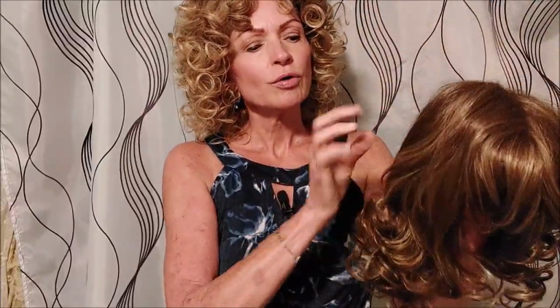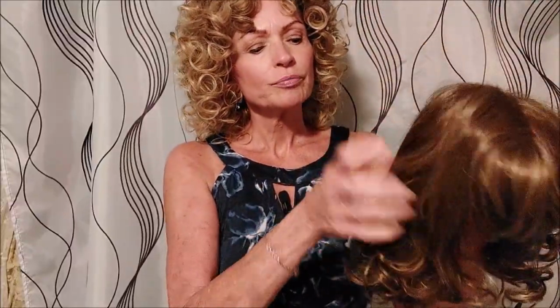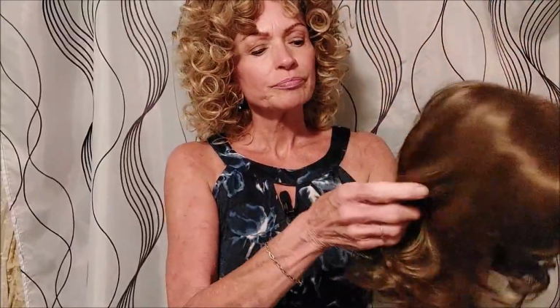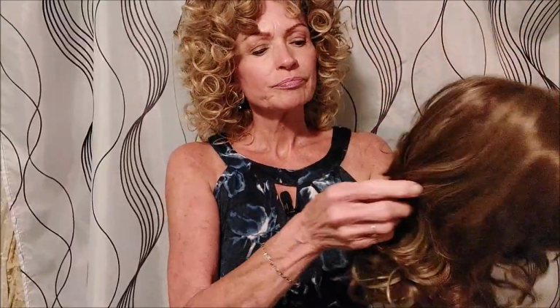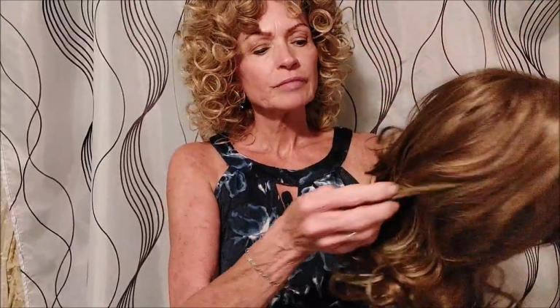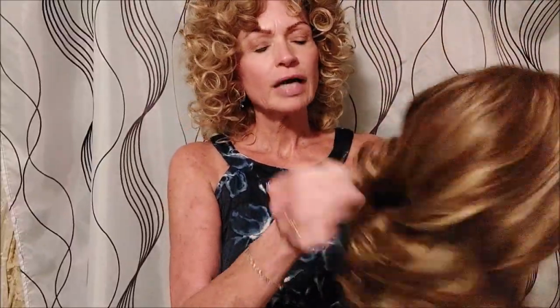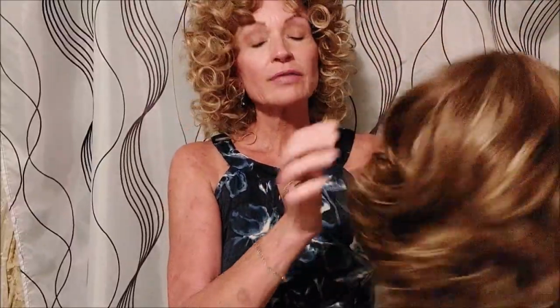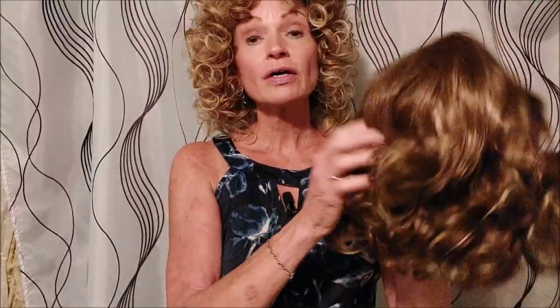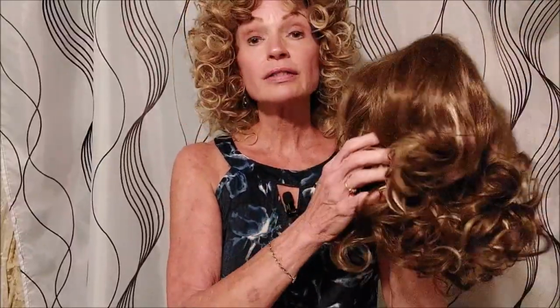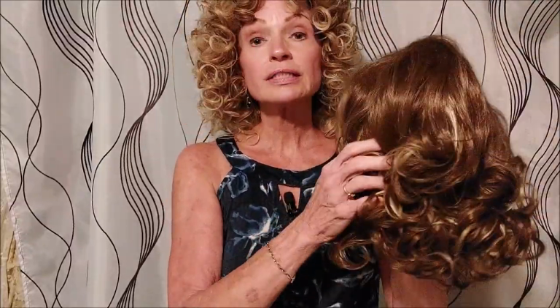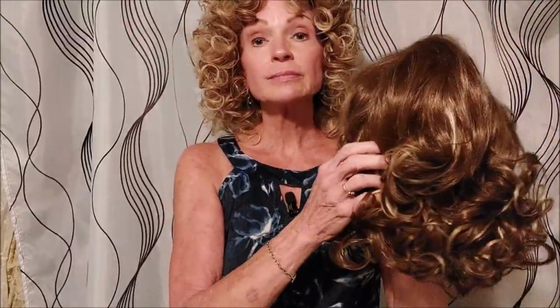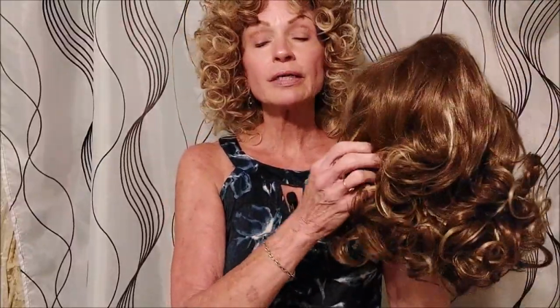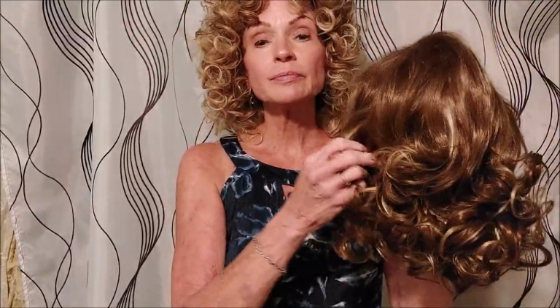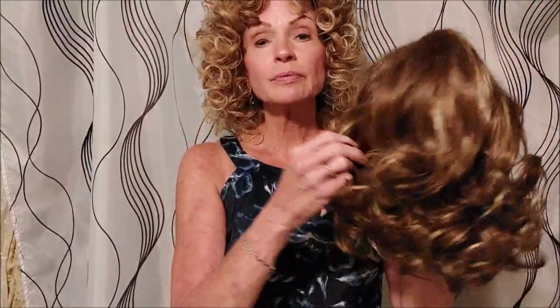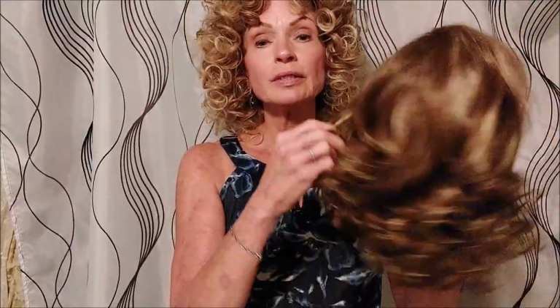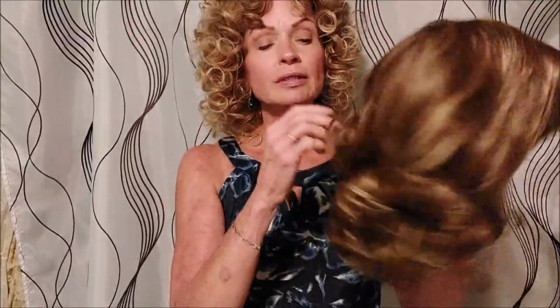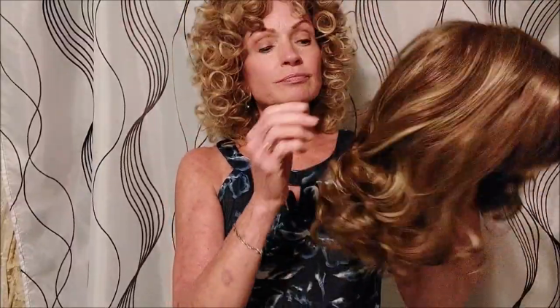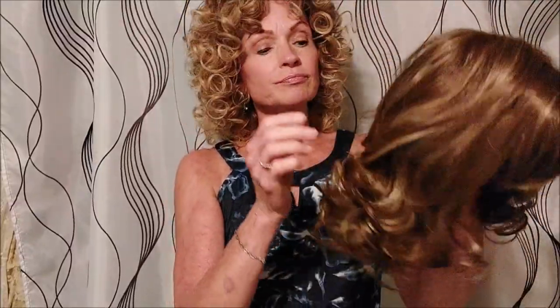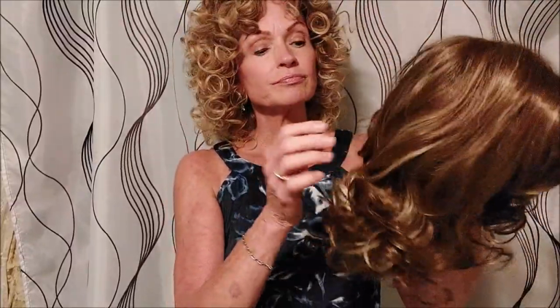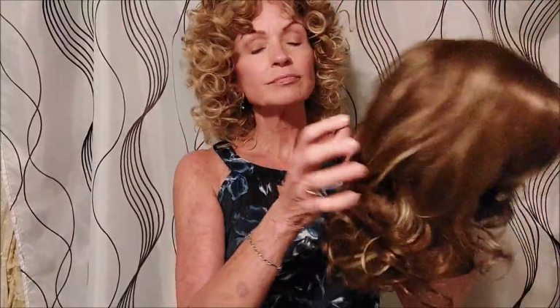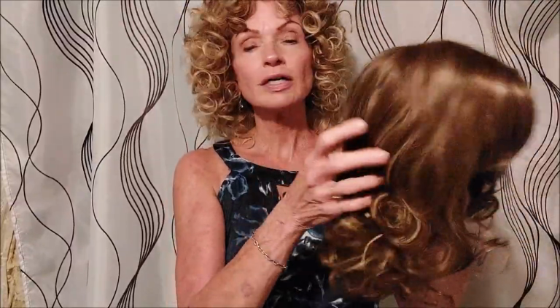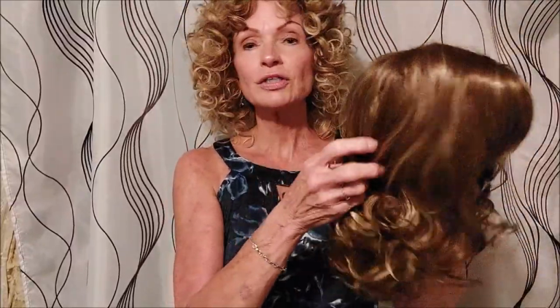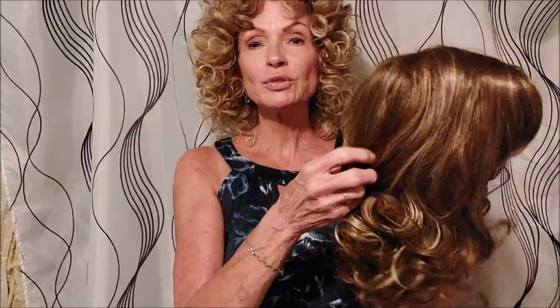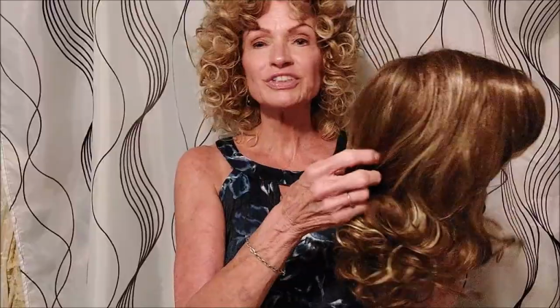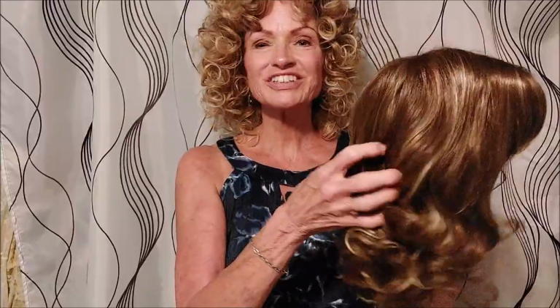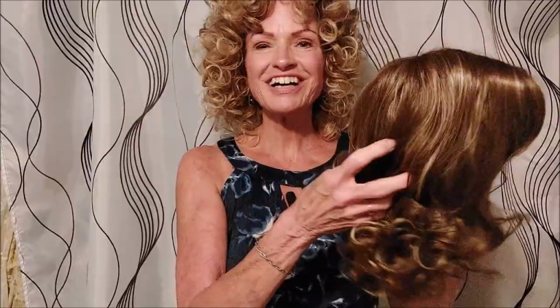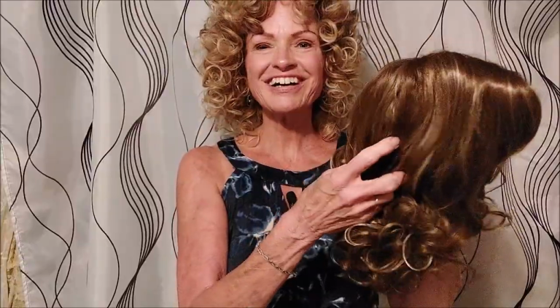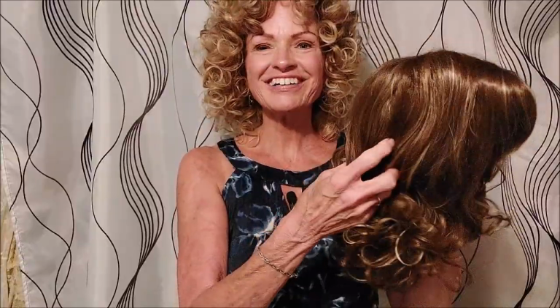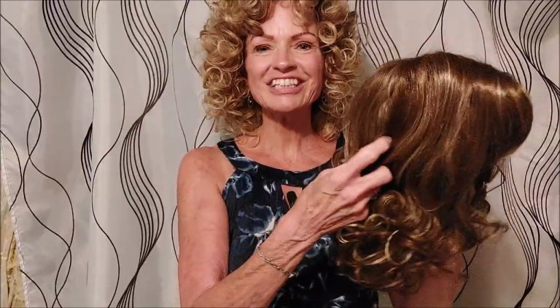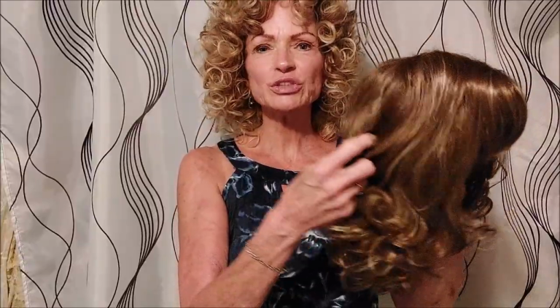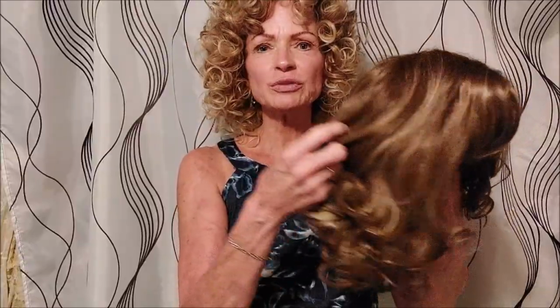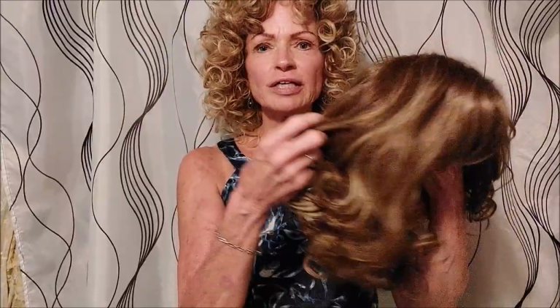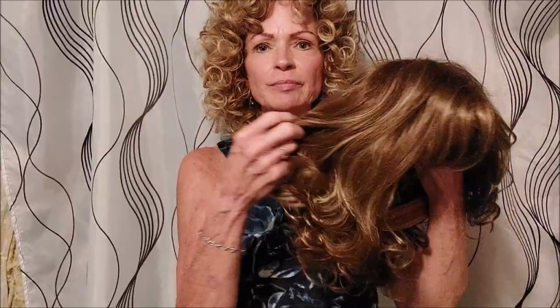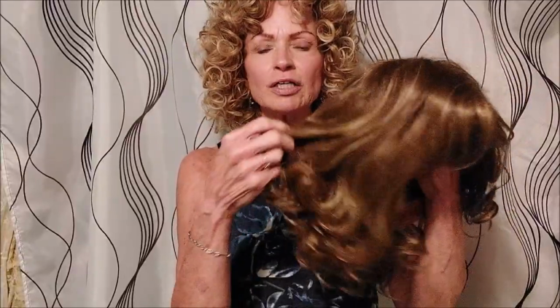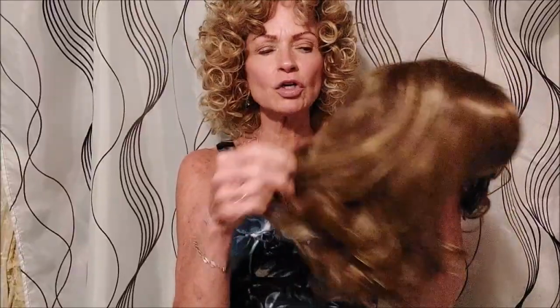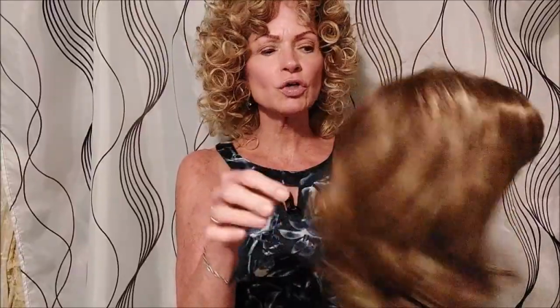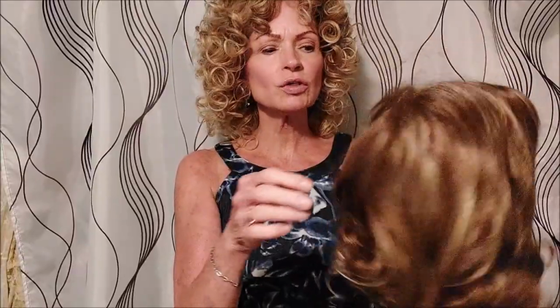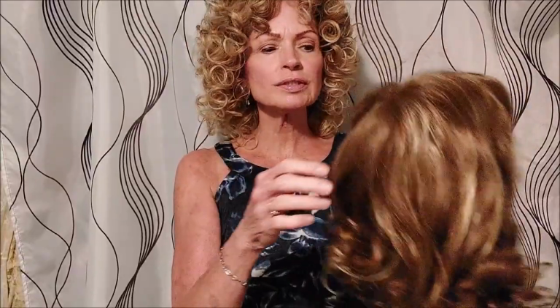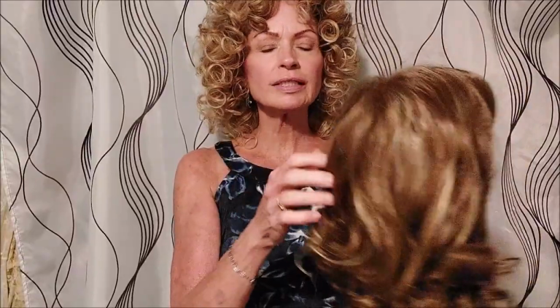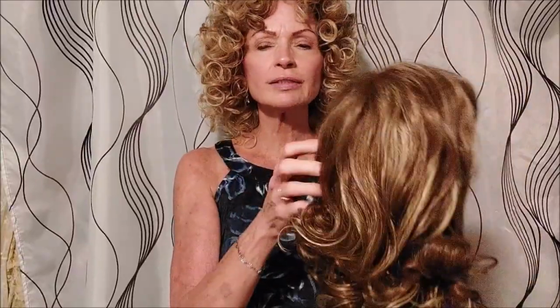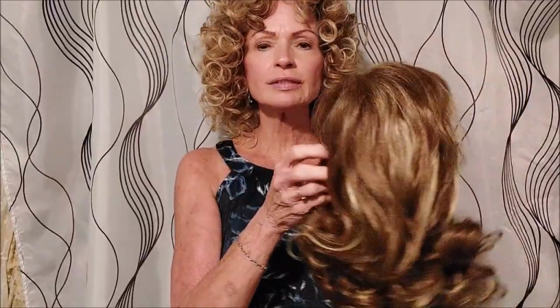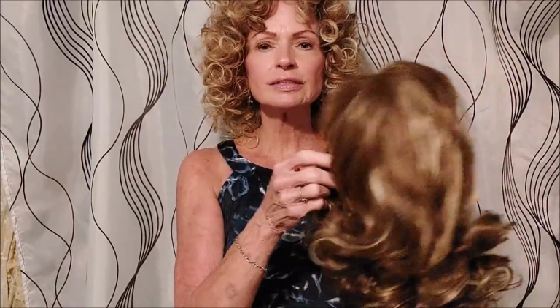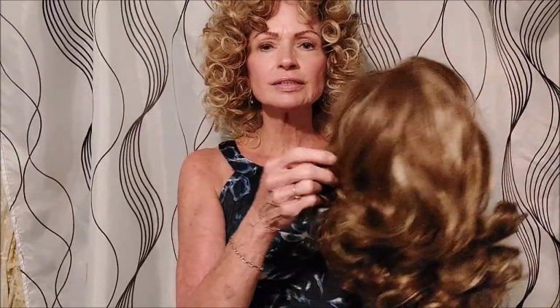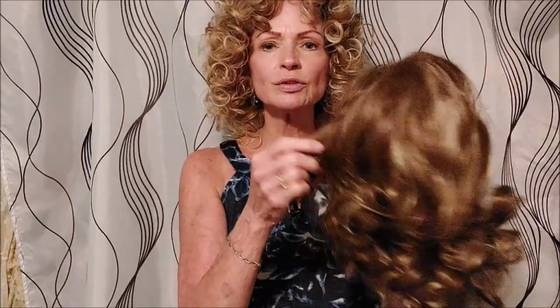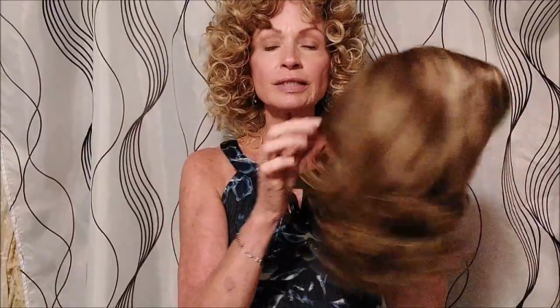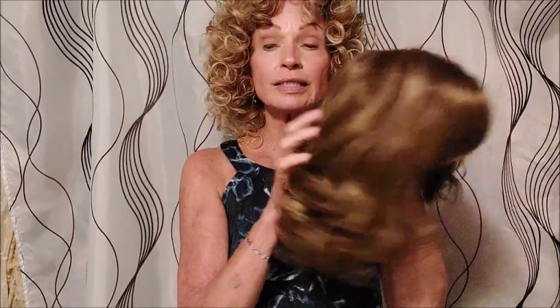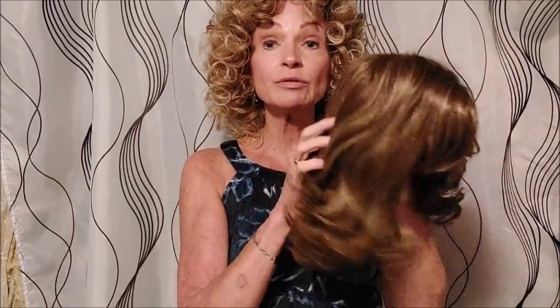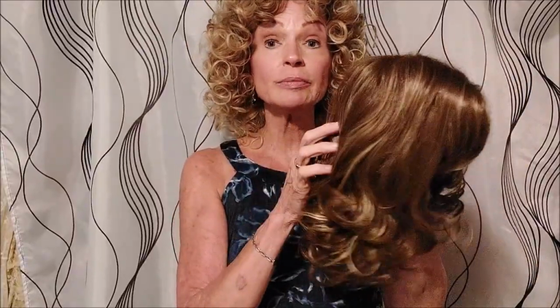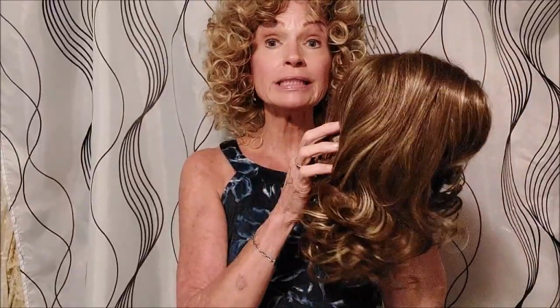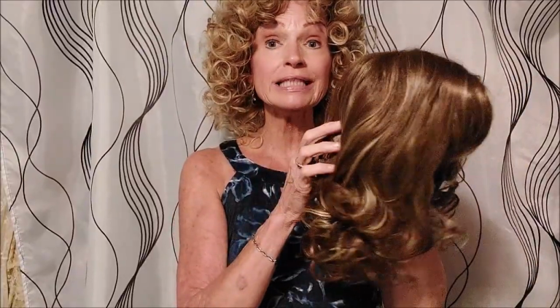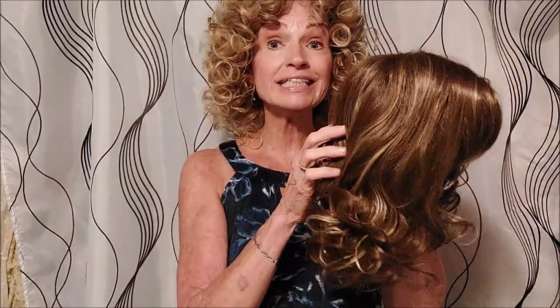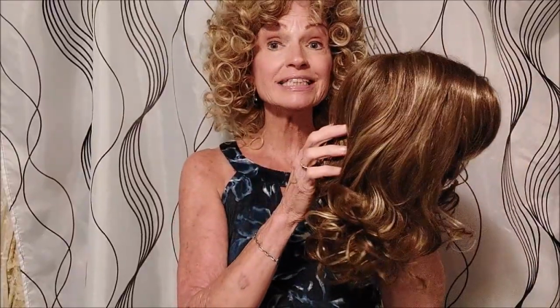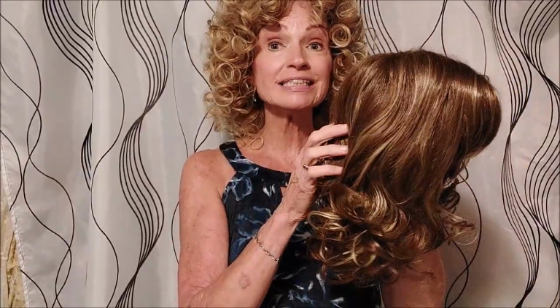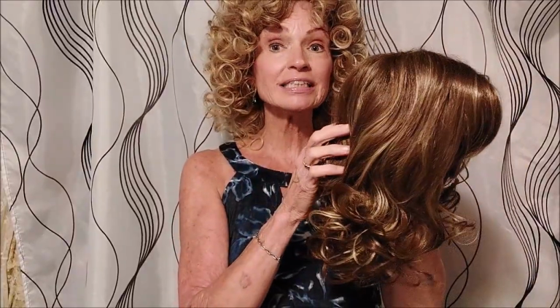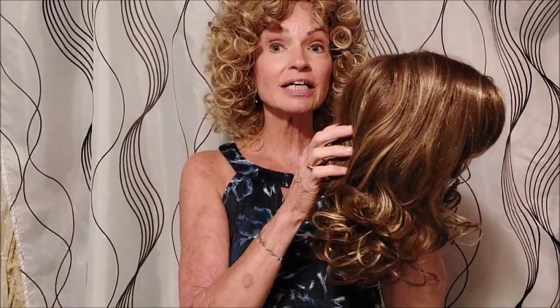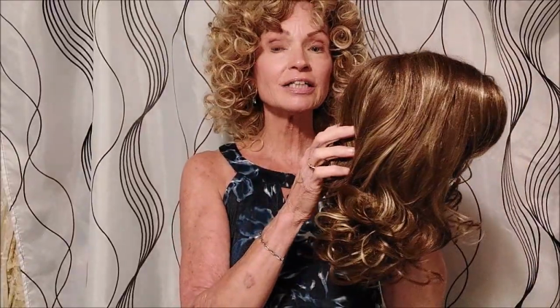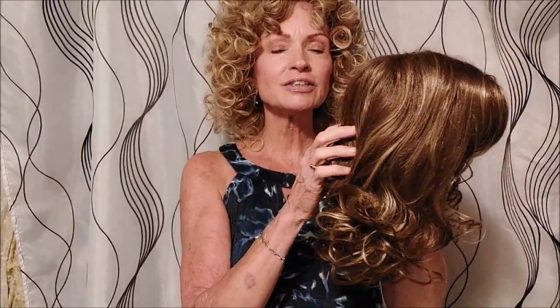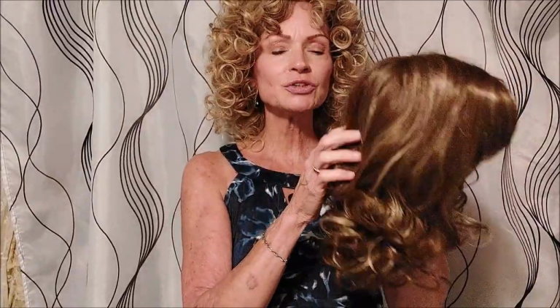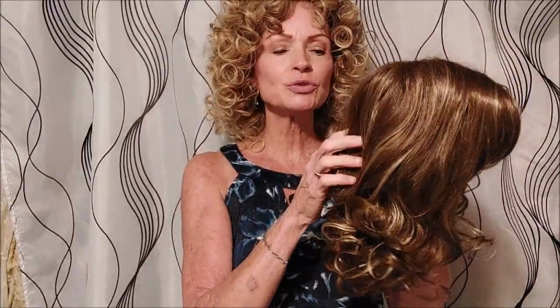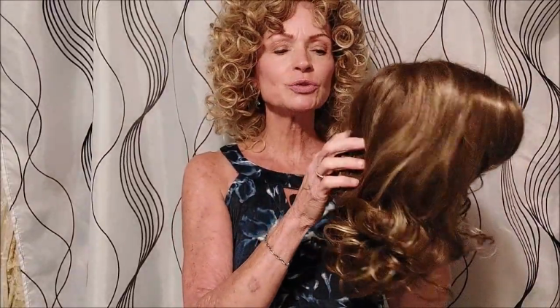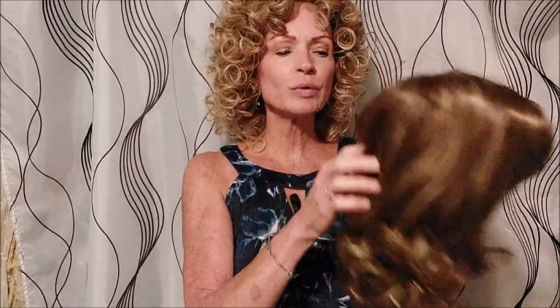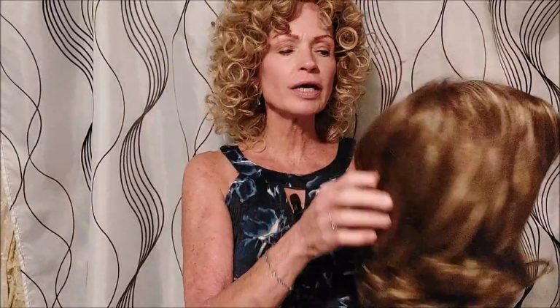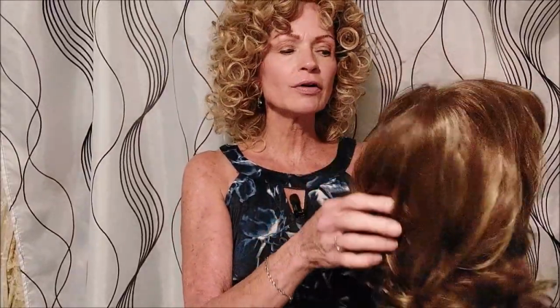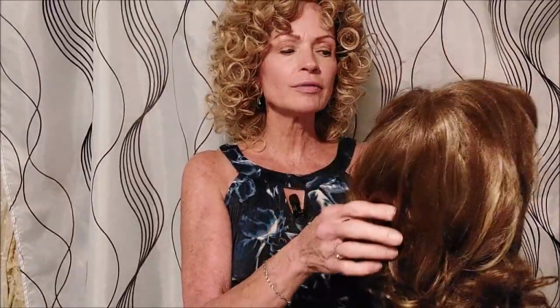I thought this might be a cute style. I do like my curls and it looks like it would be an easy style to wear.